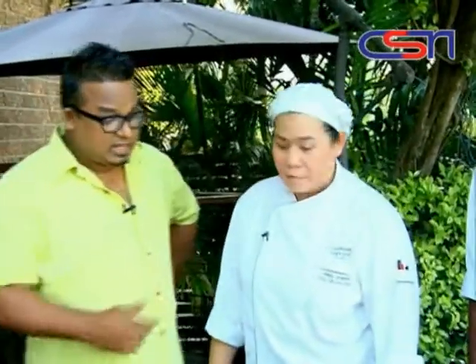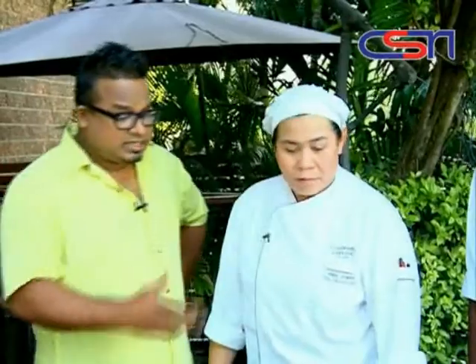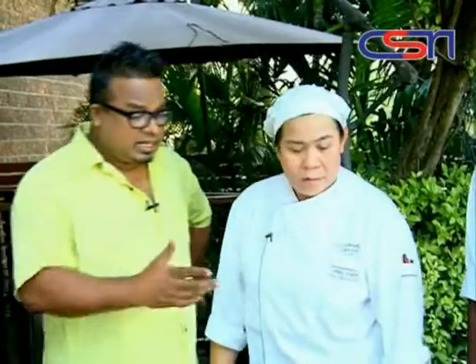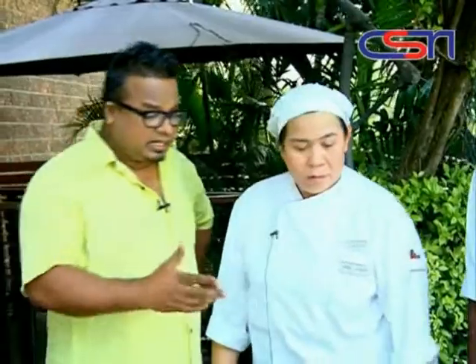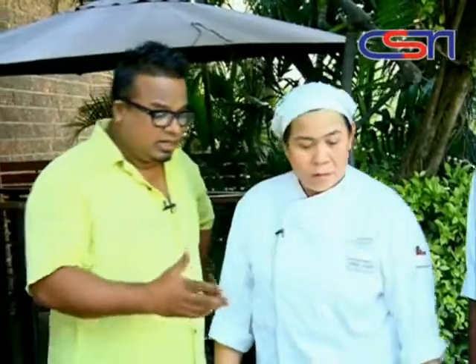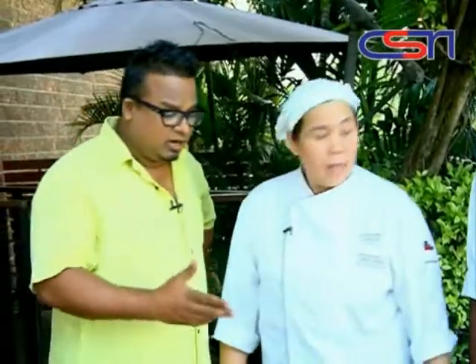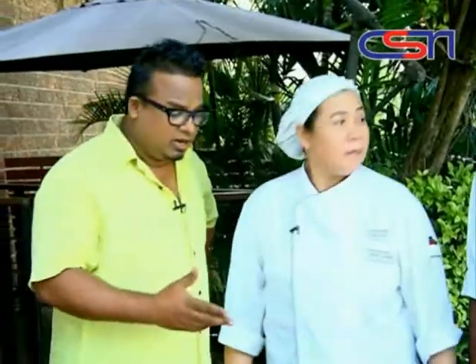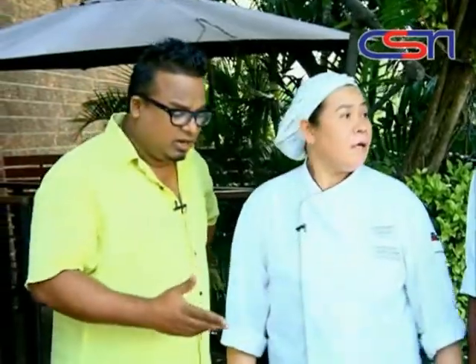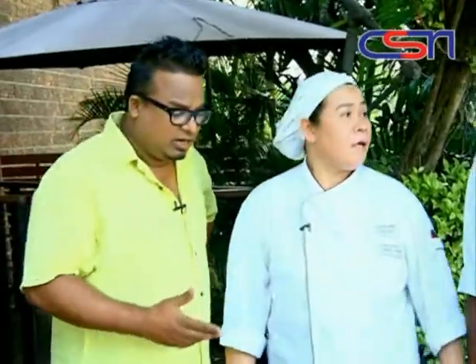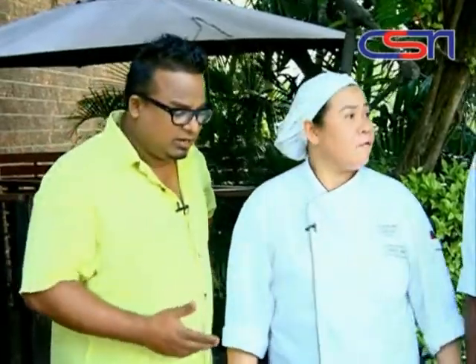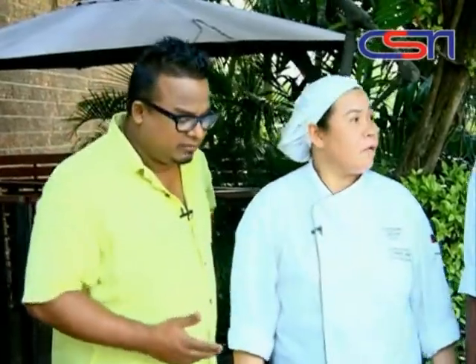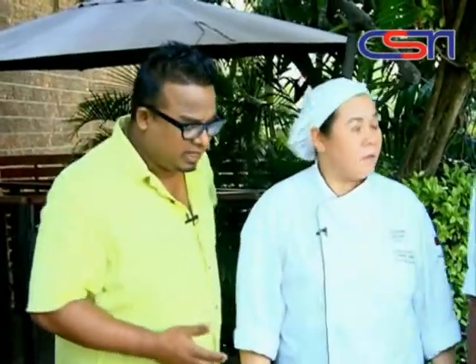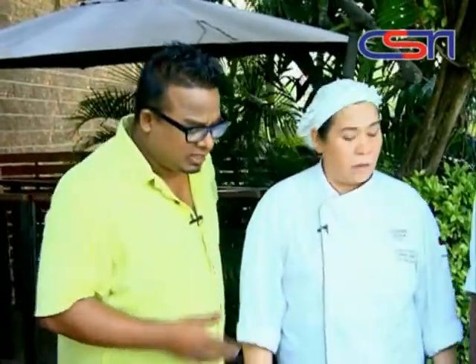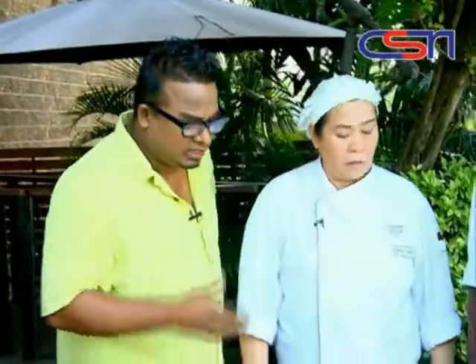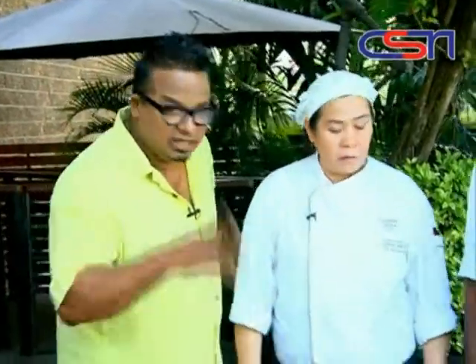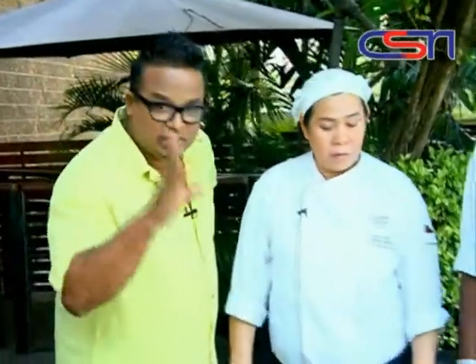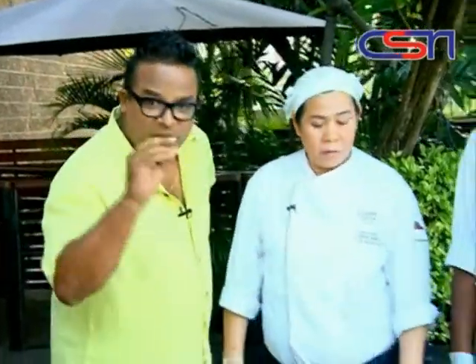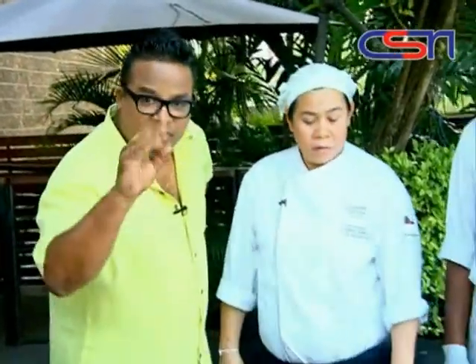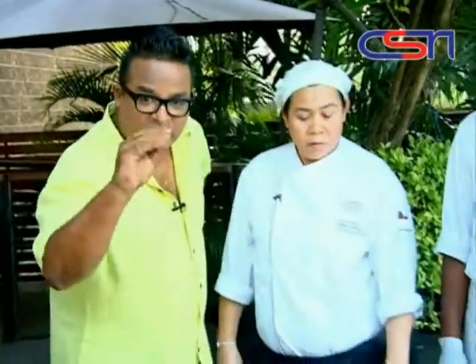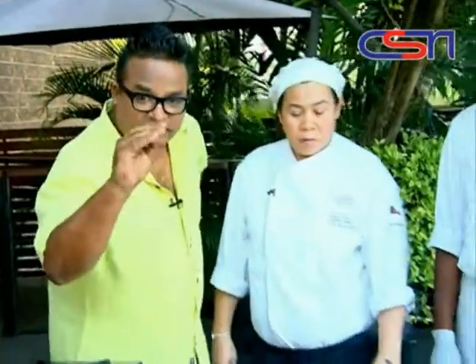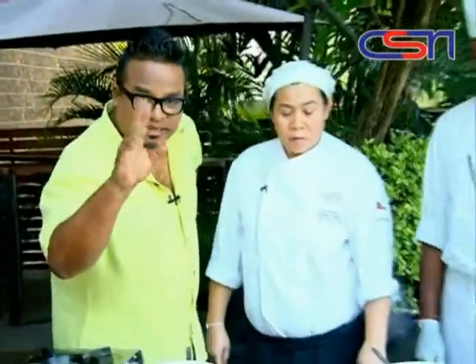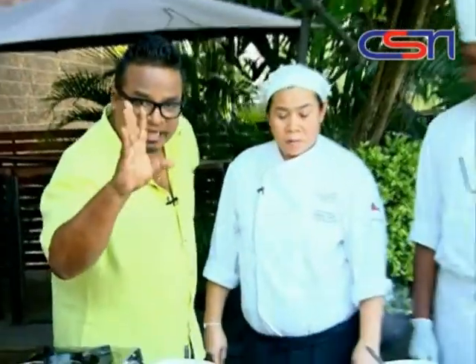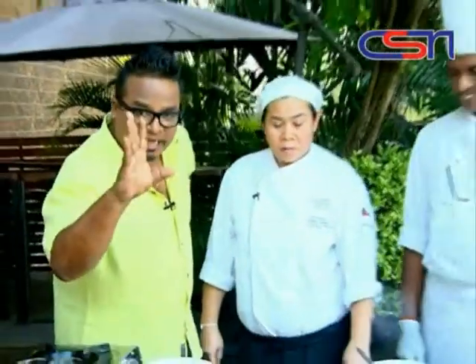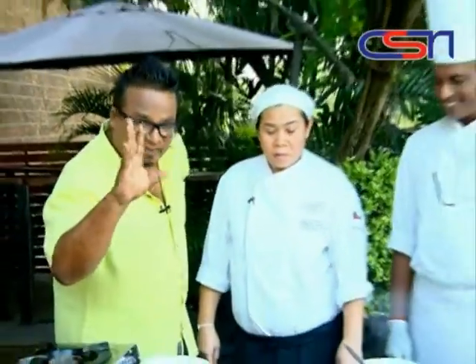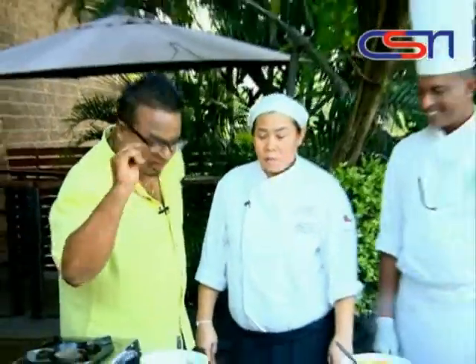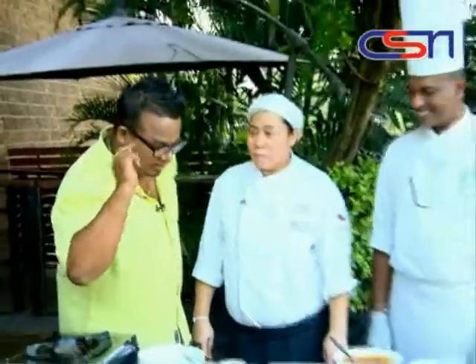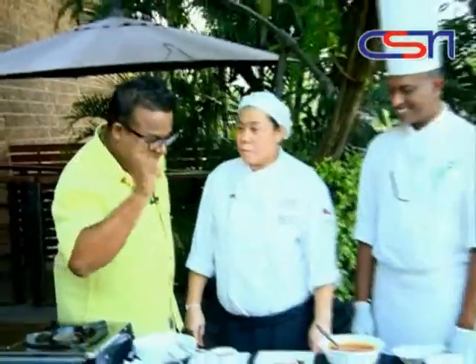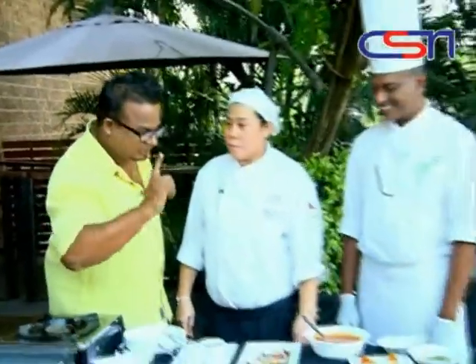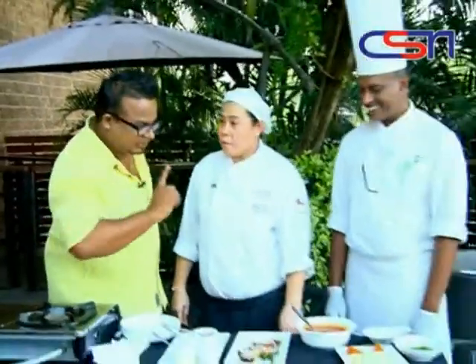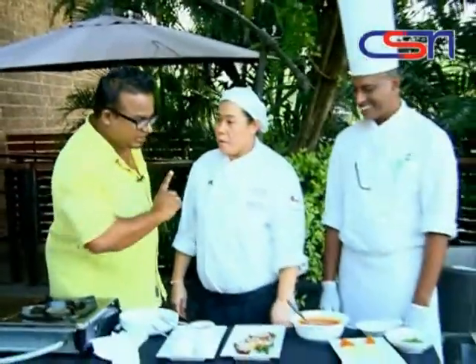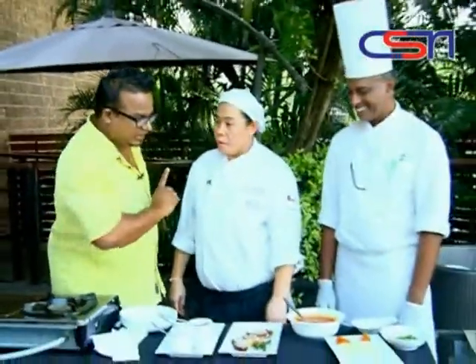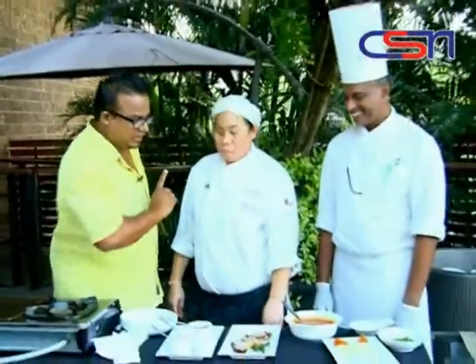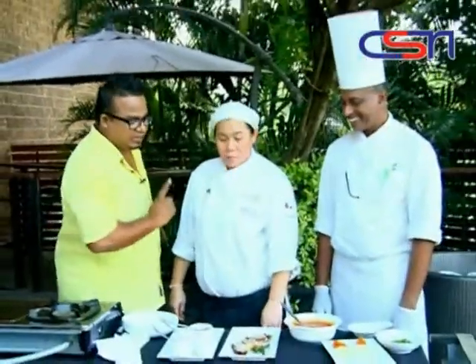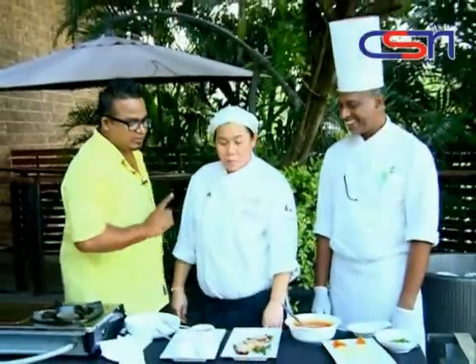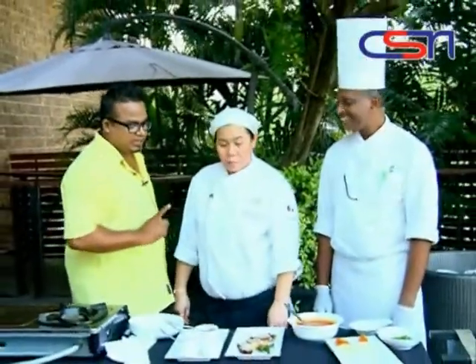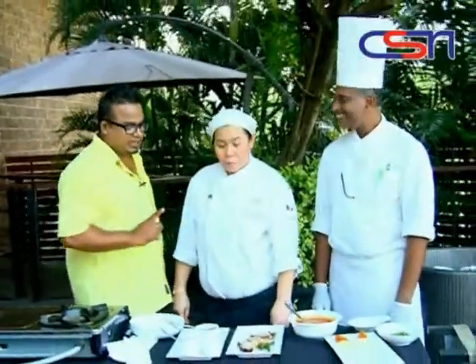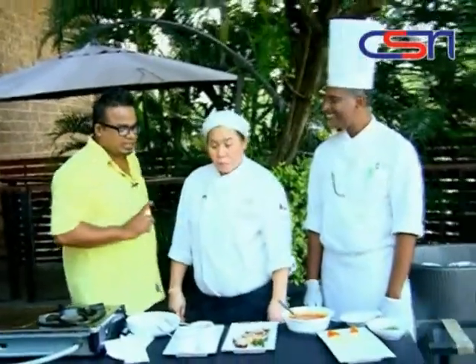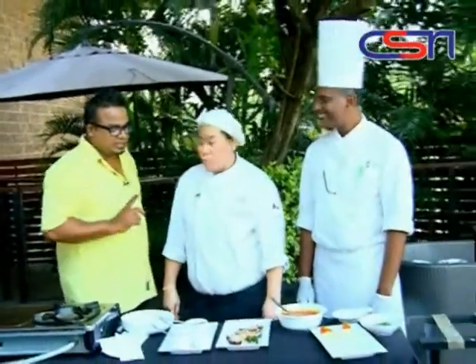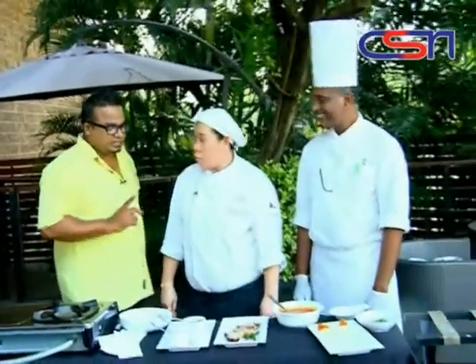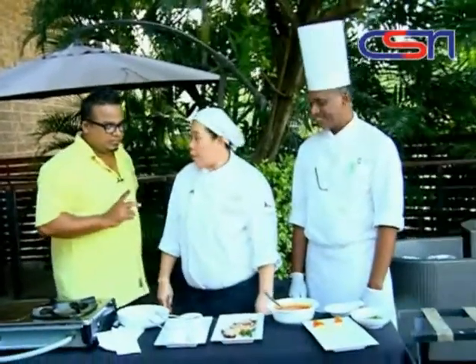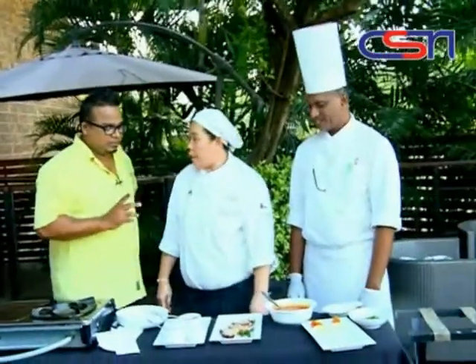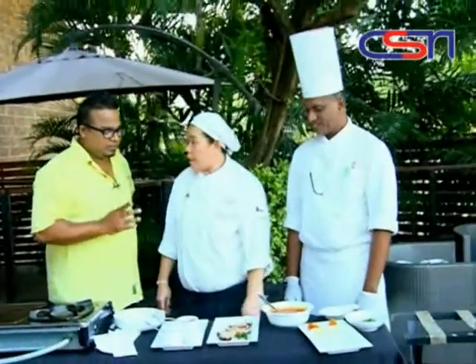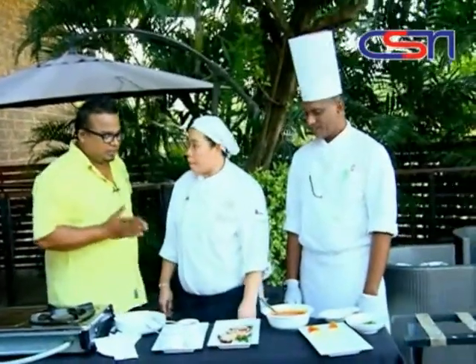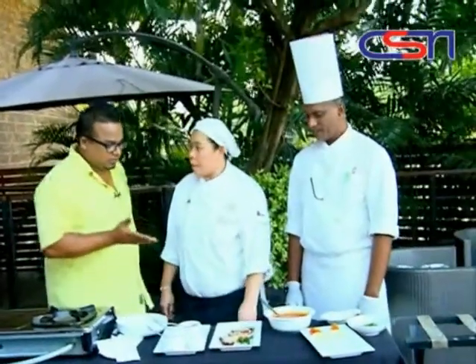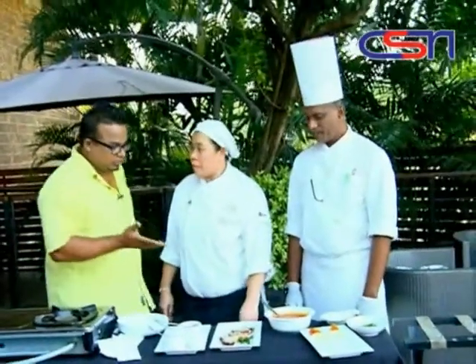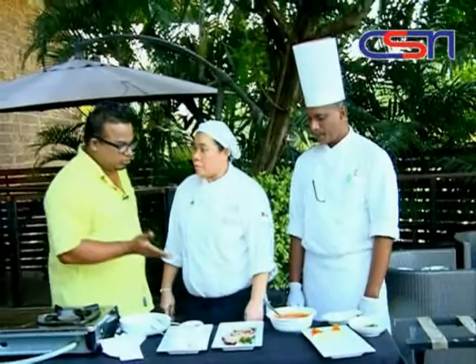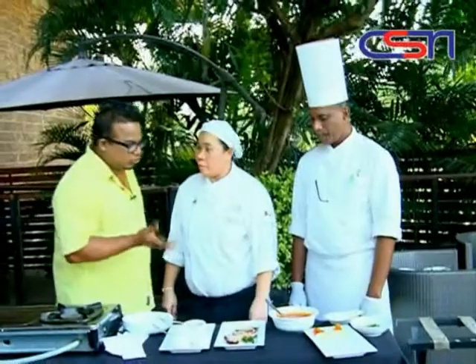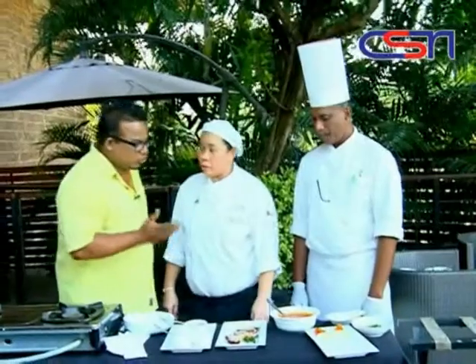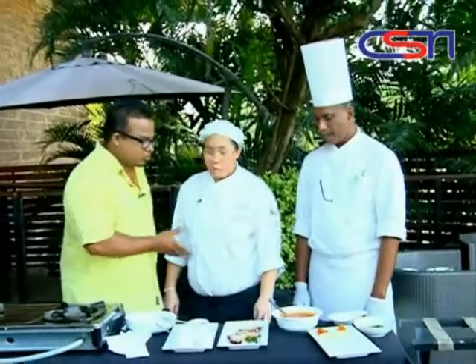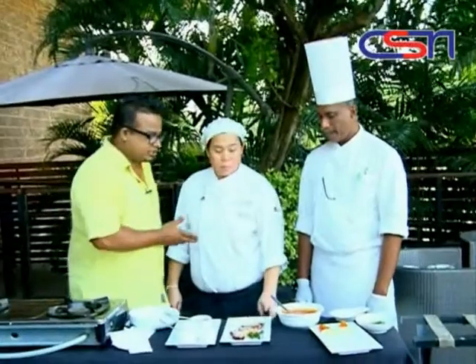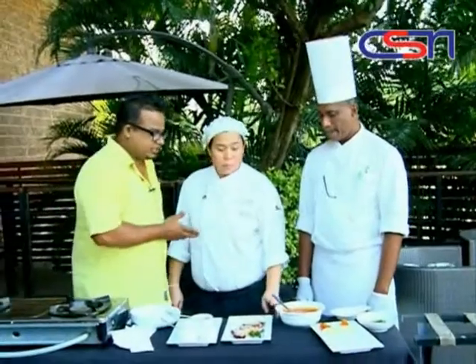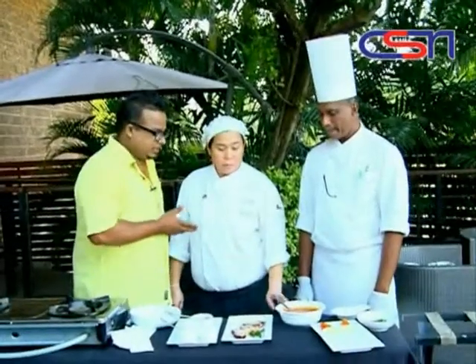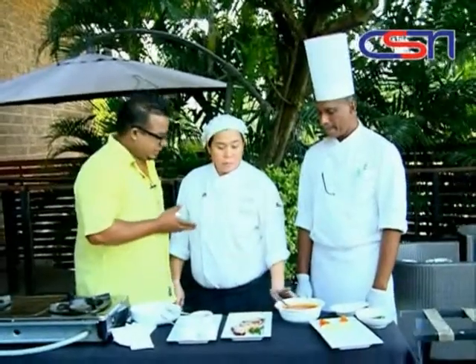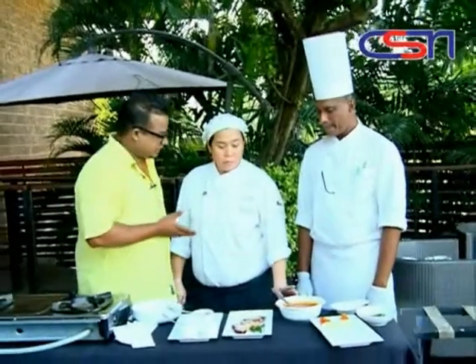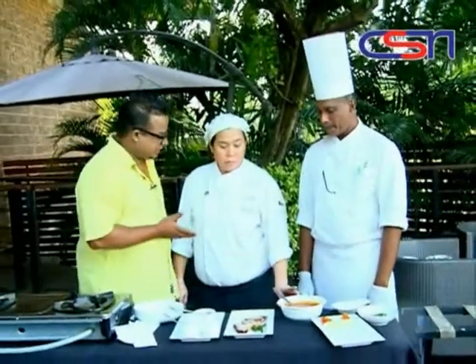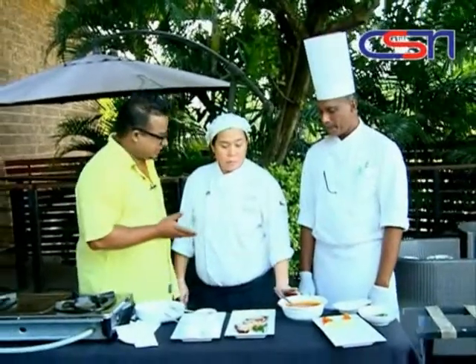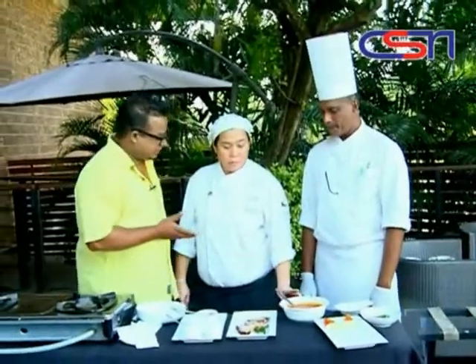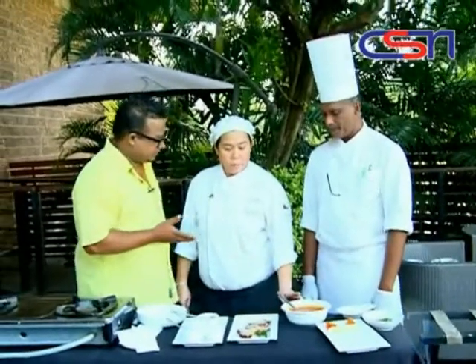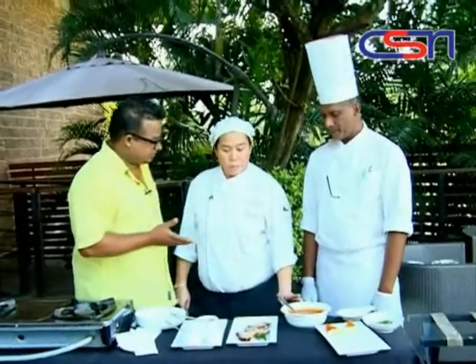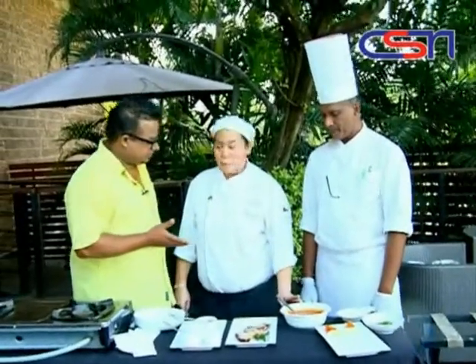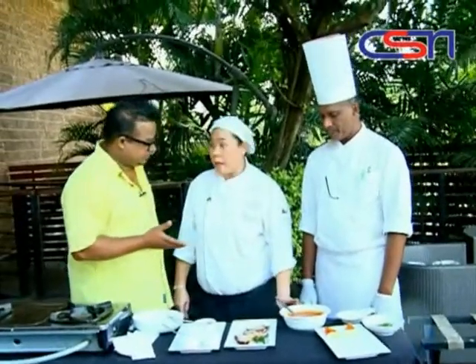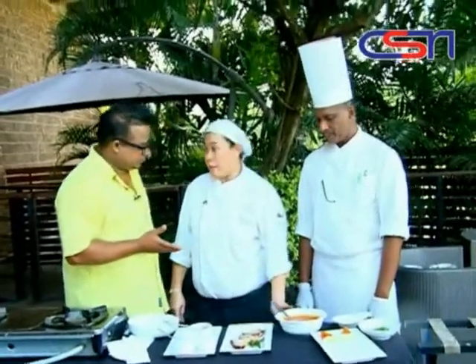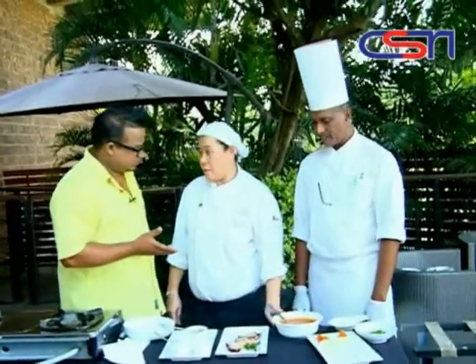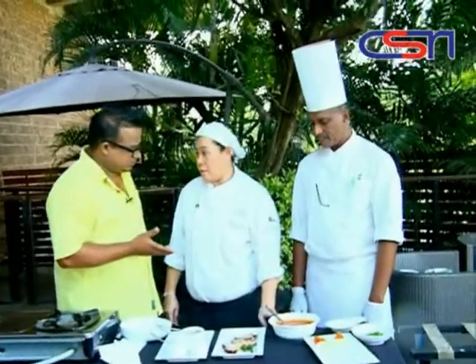Duck salad? Oh, I love duck! Roast duck salad — with Thai herb.